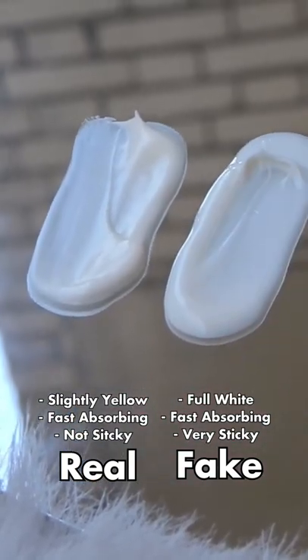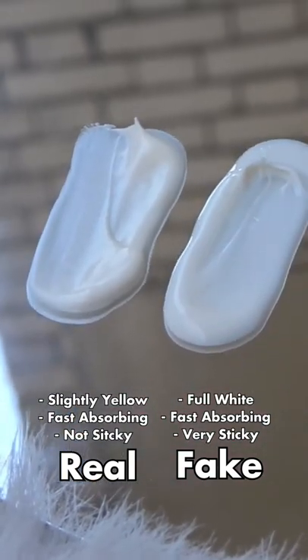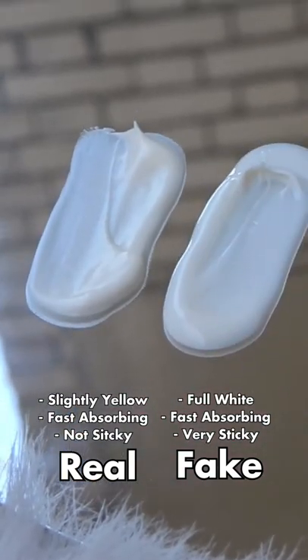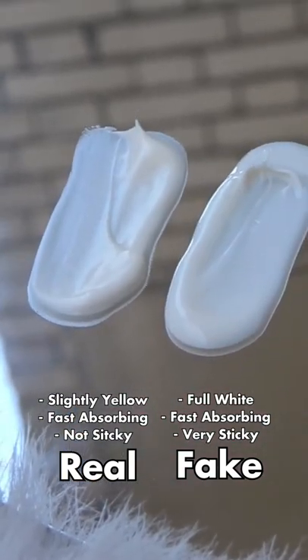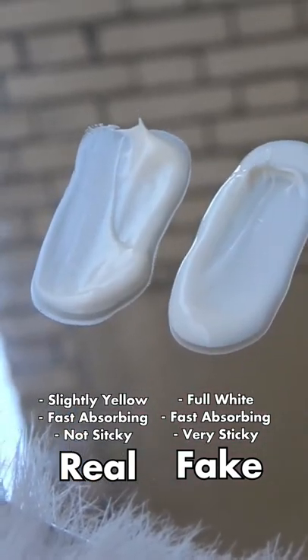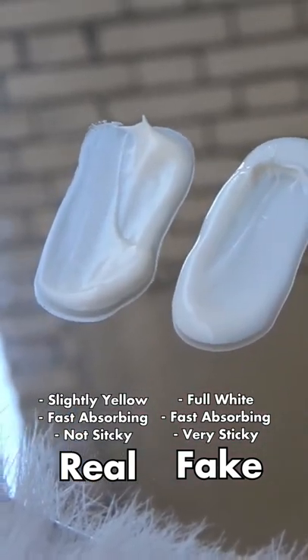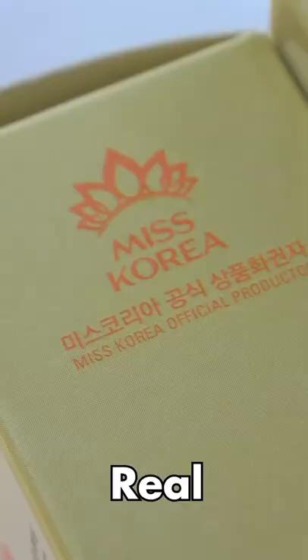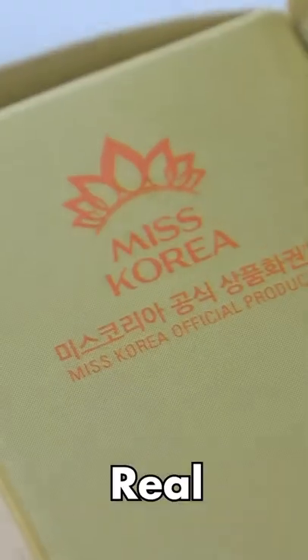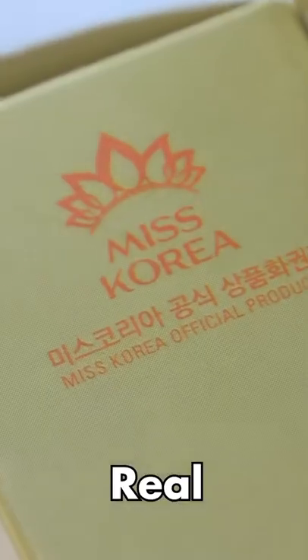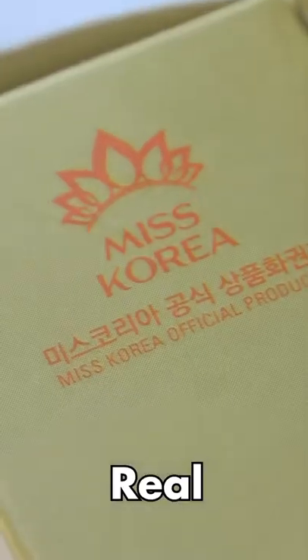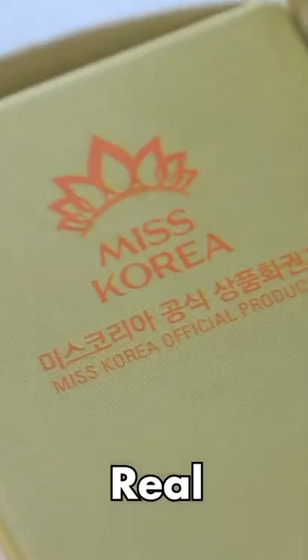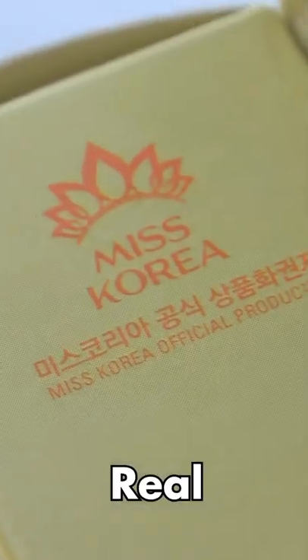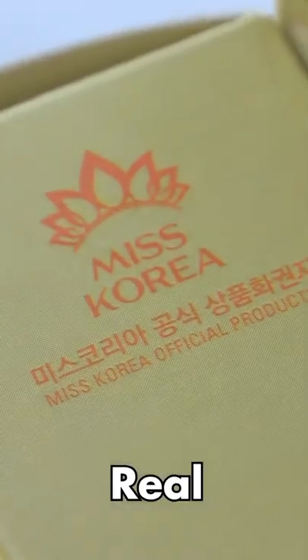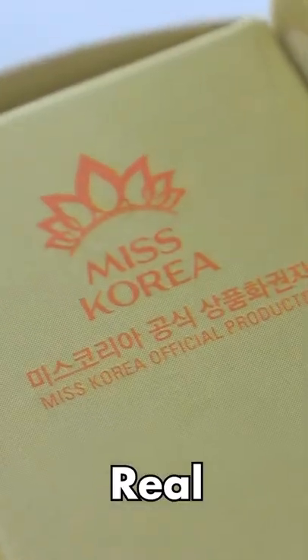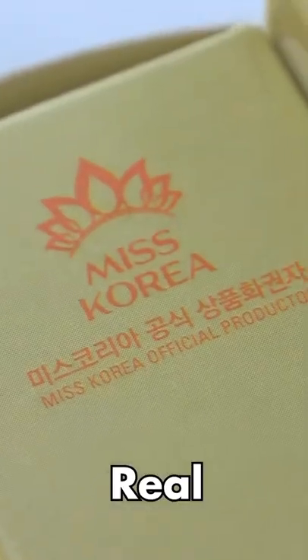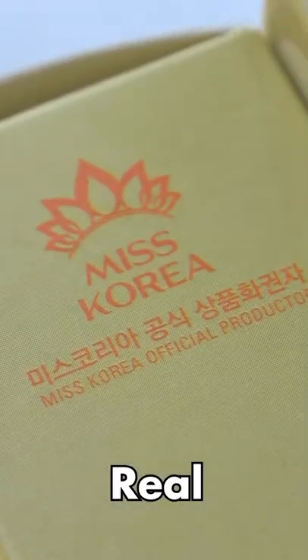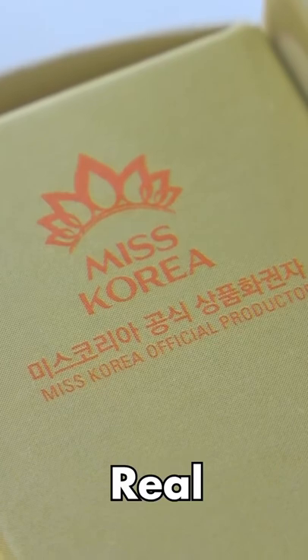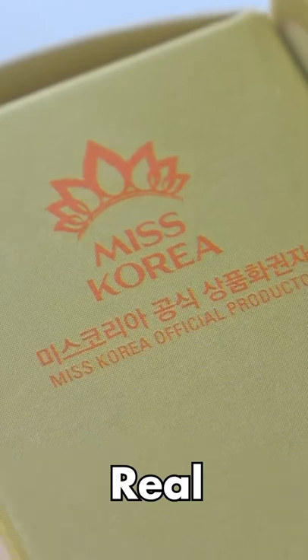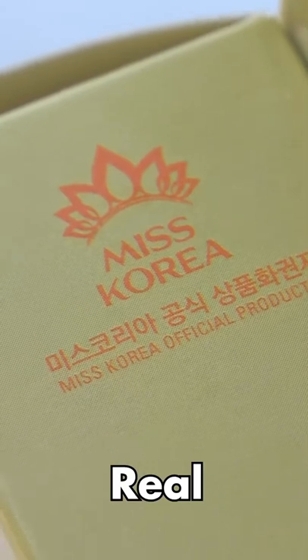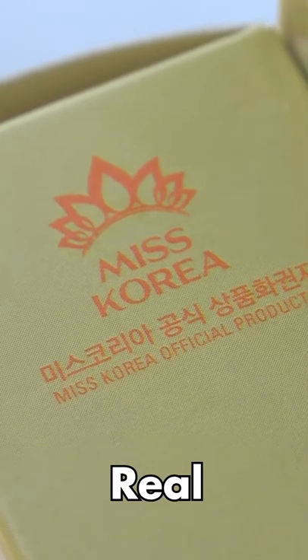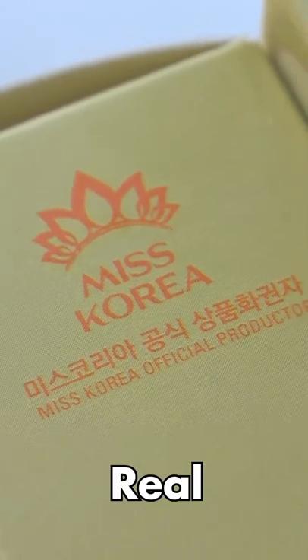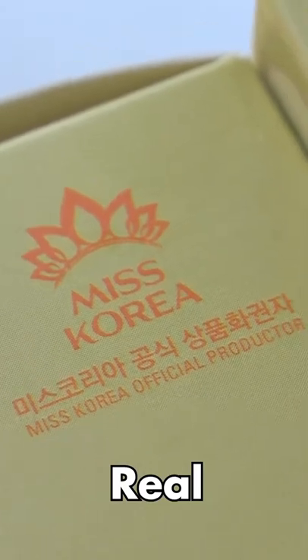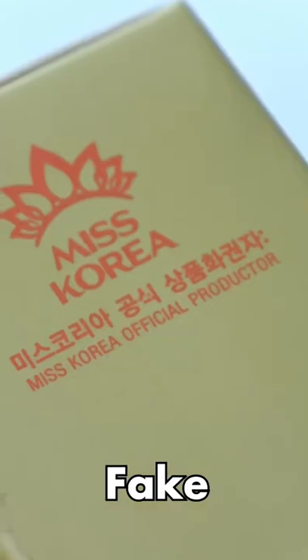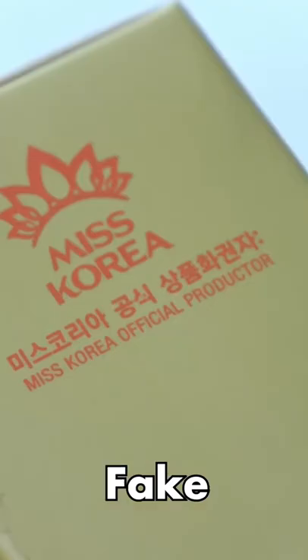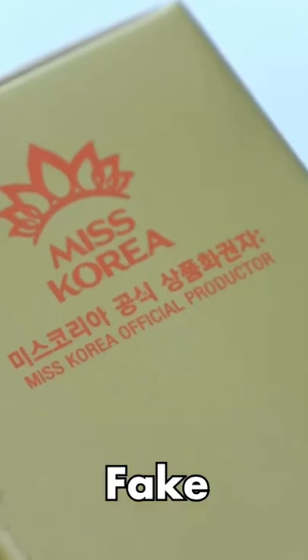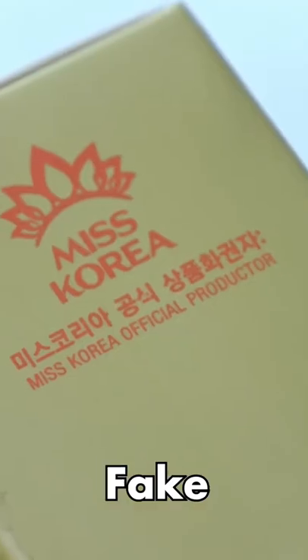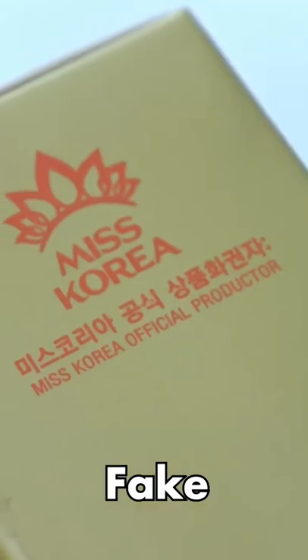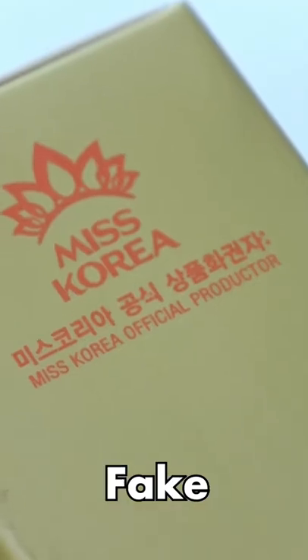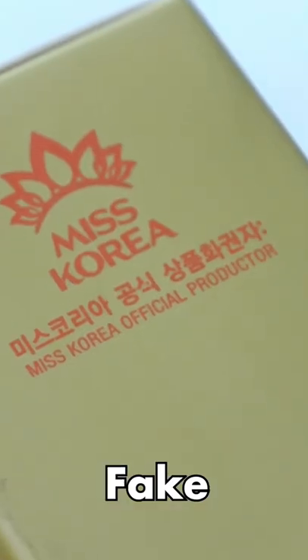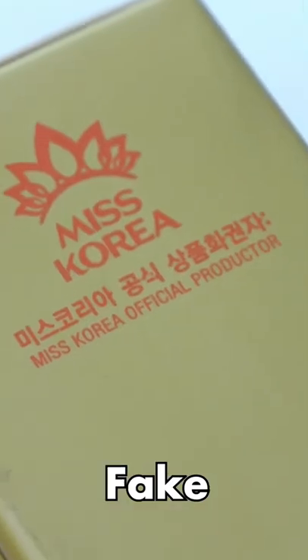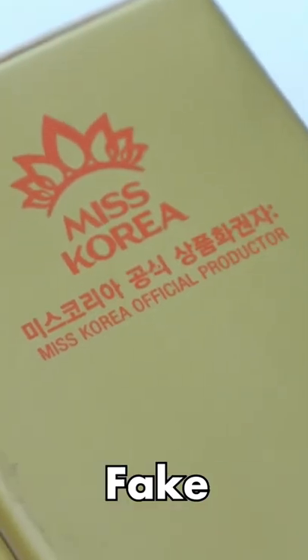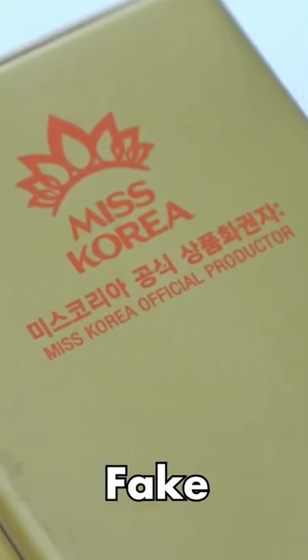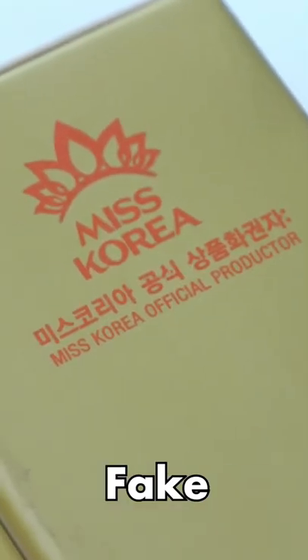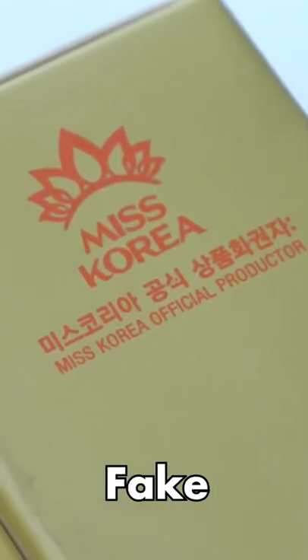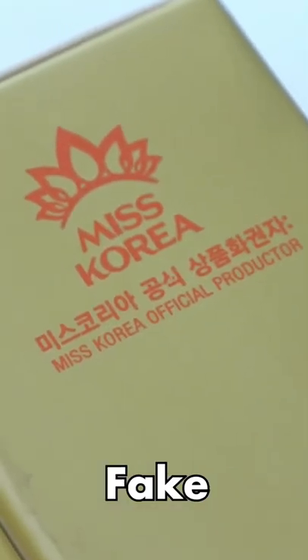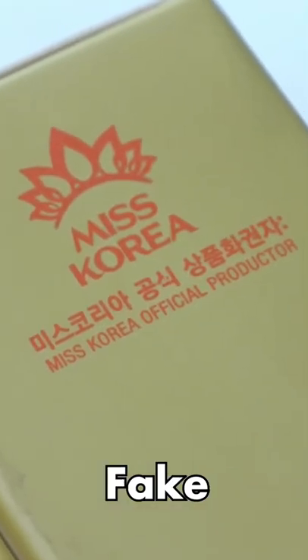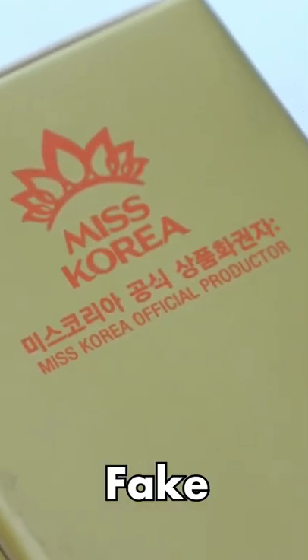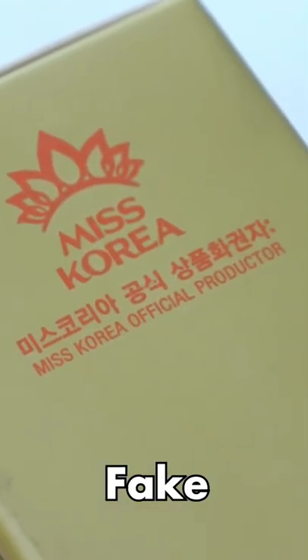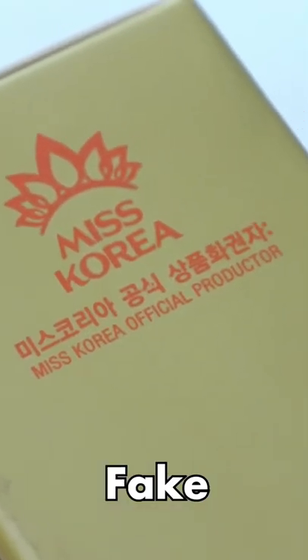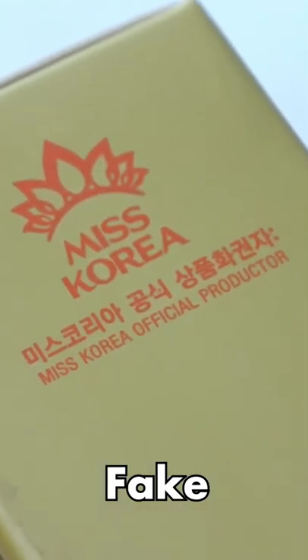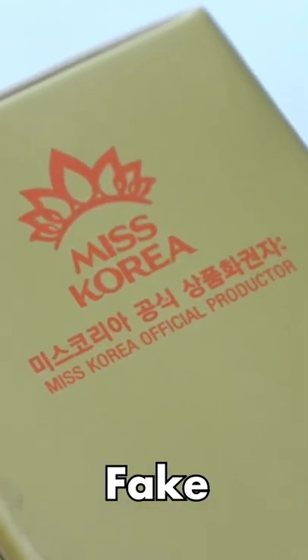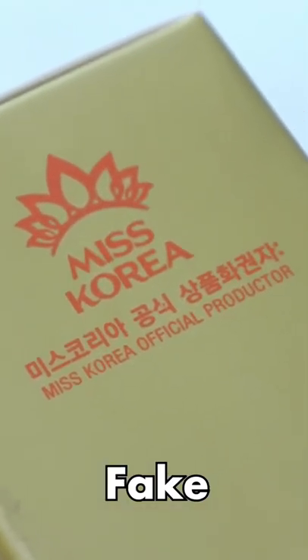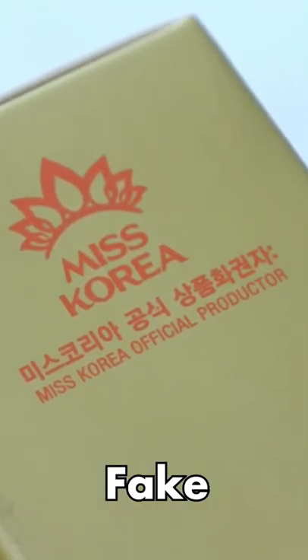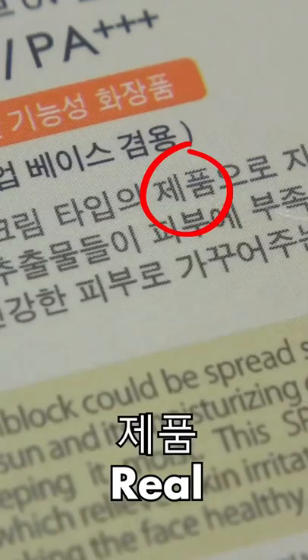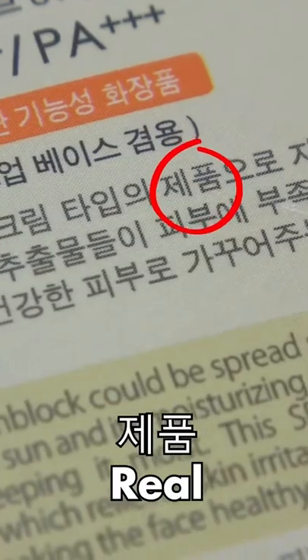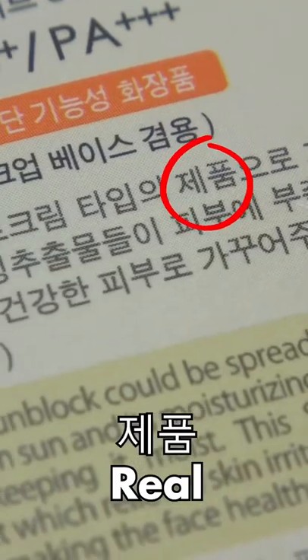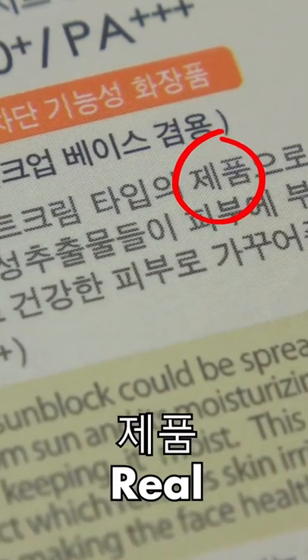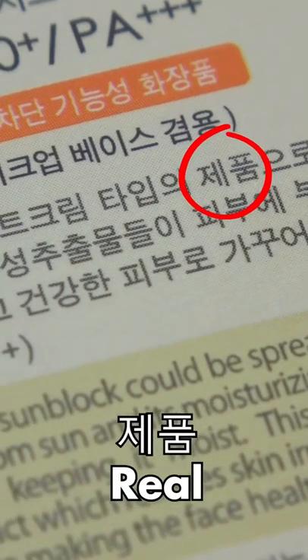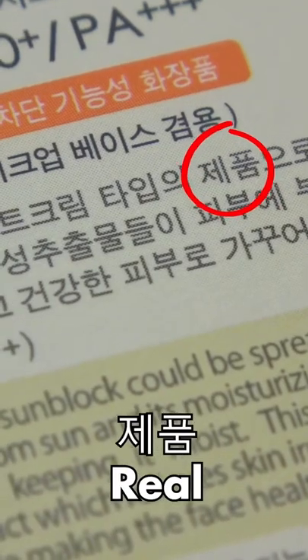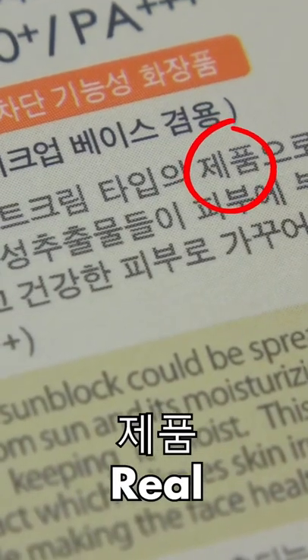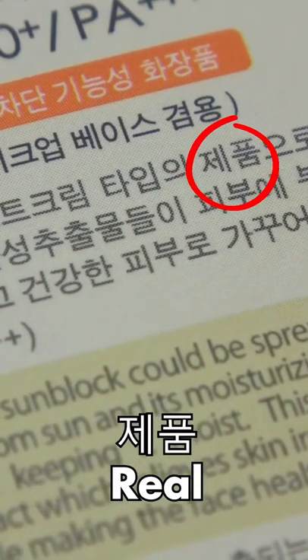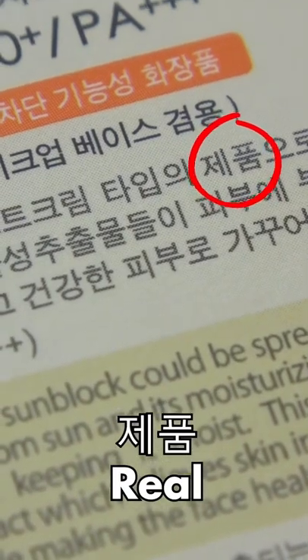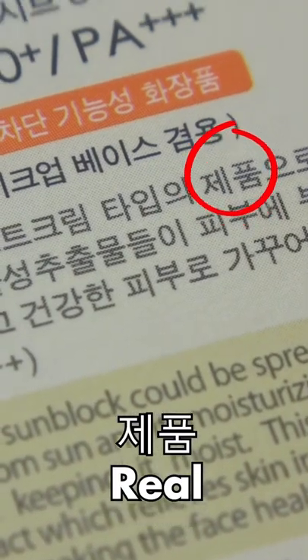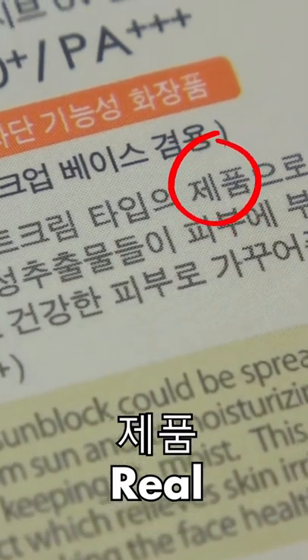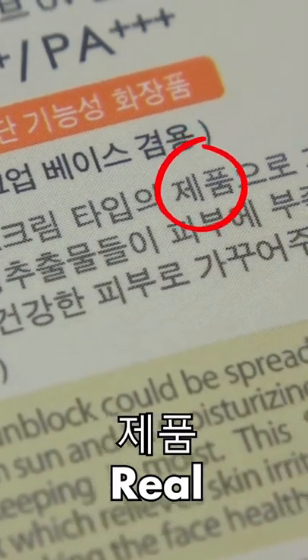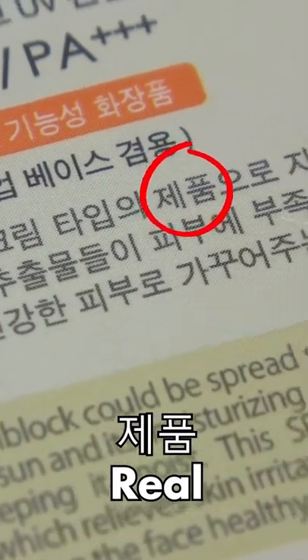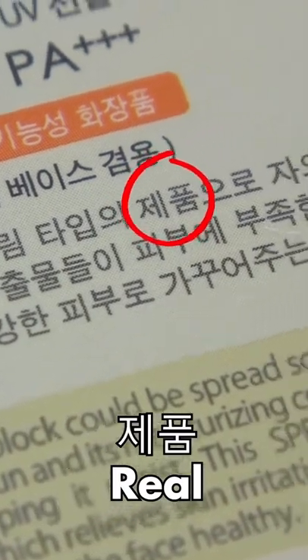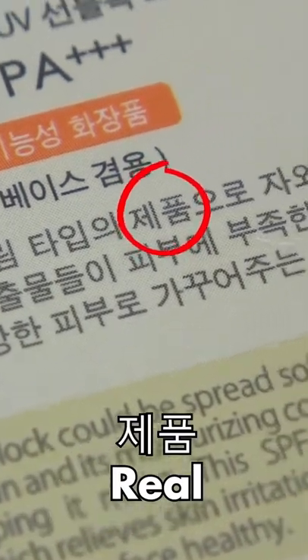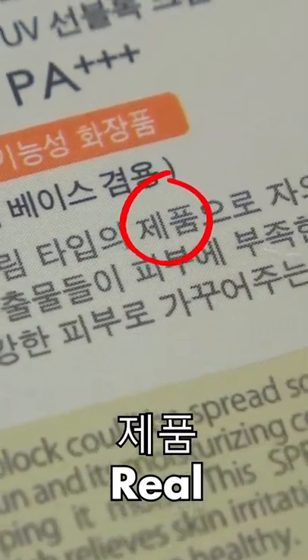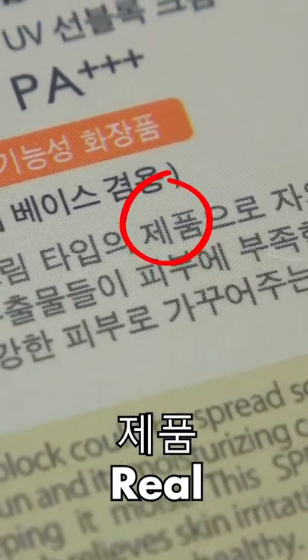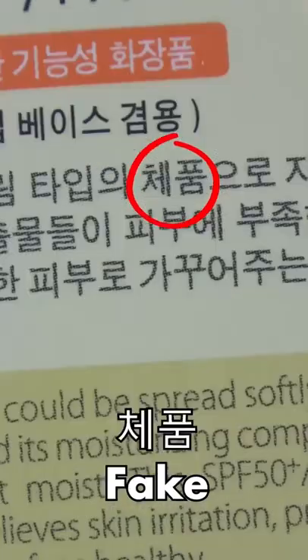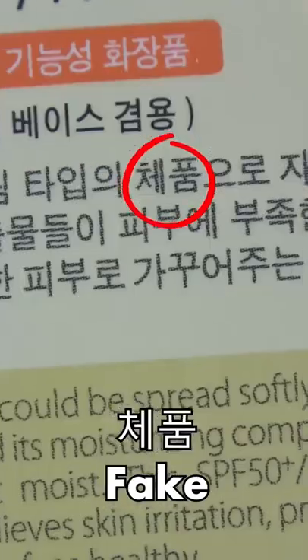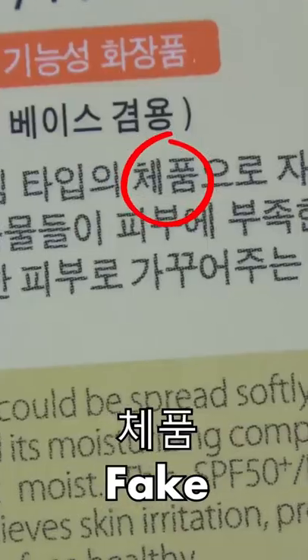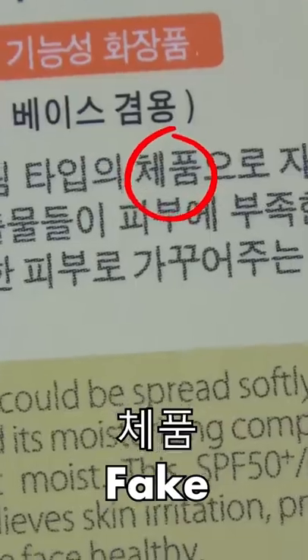The real logo has two lines in their crown while the fake one only has one. Lots of Korean typos — yikes!